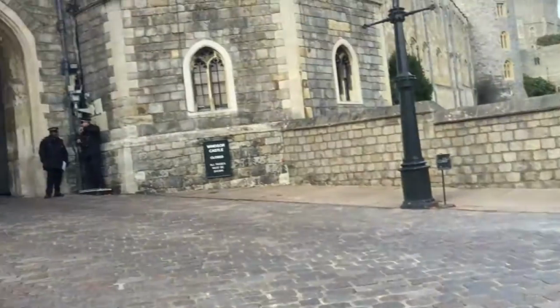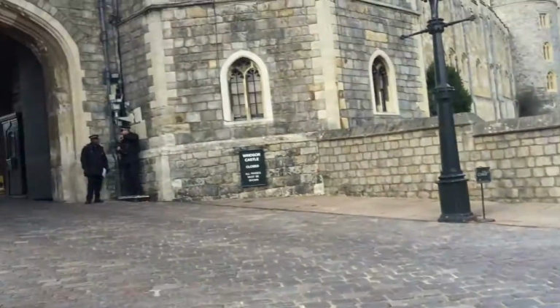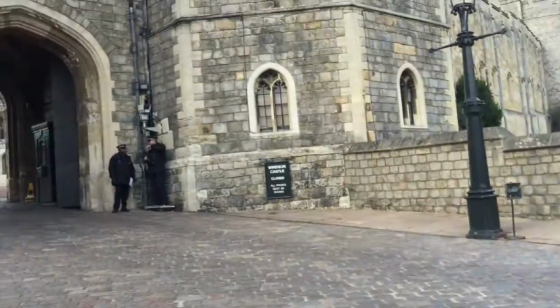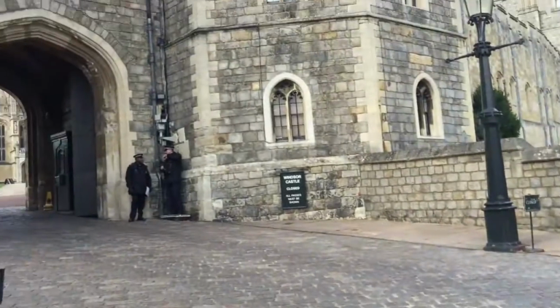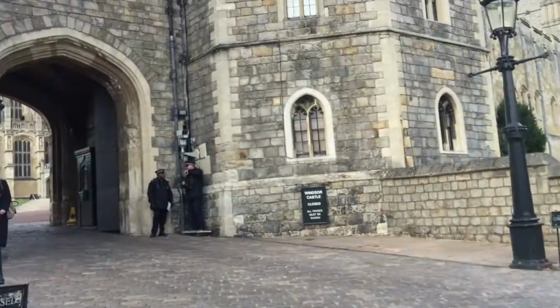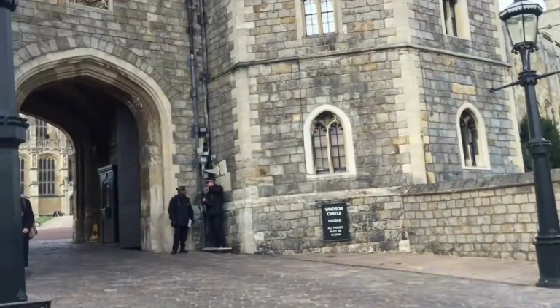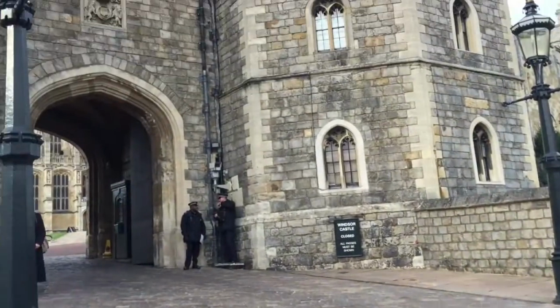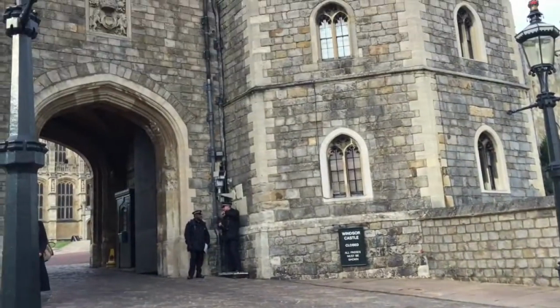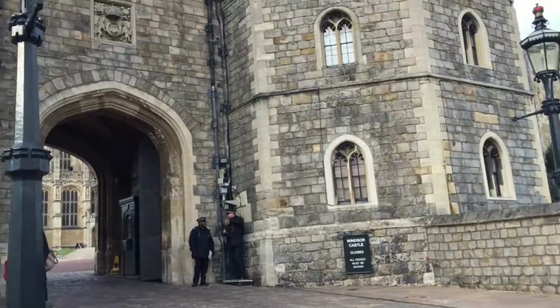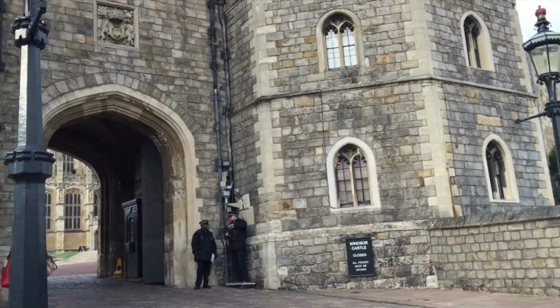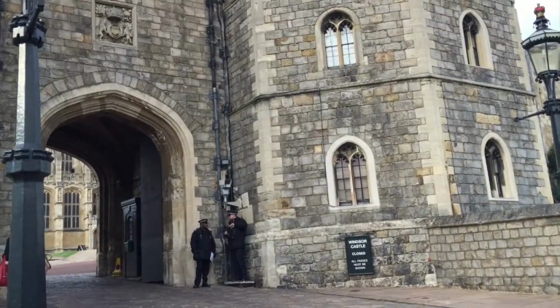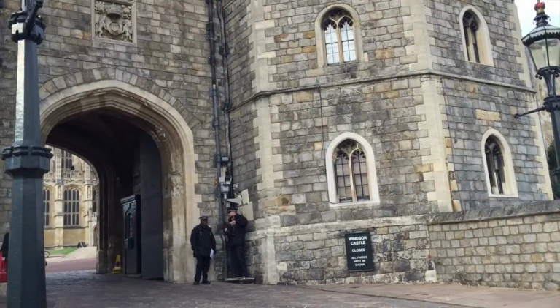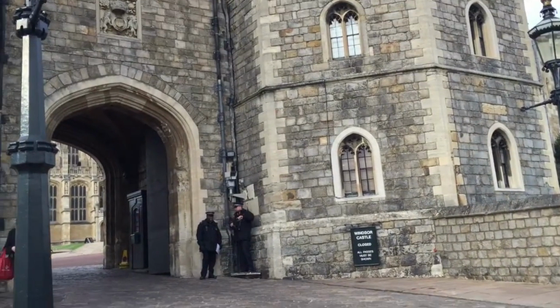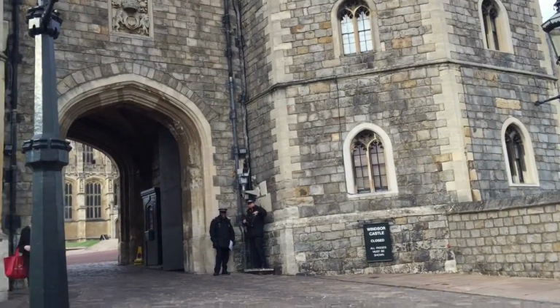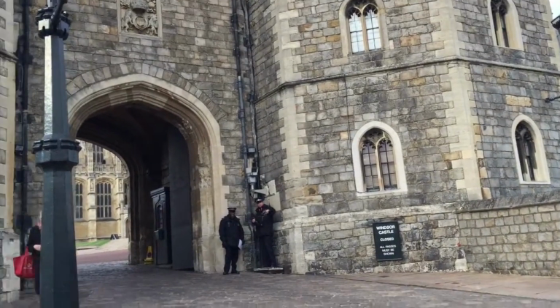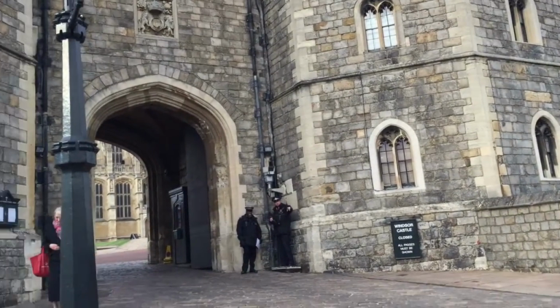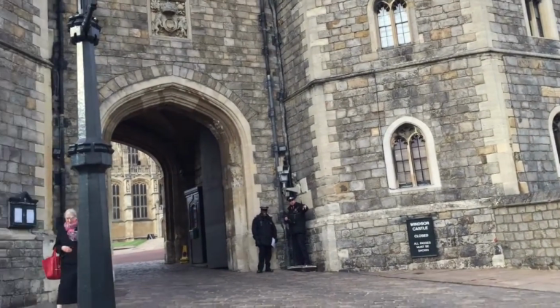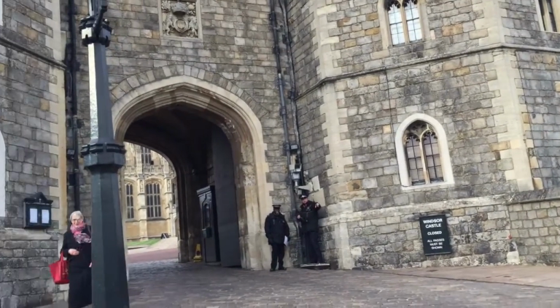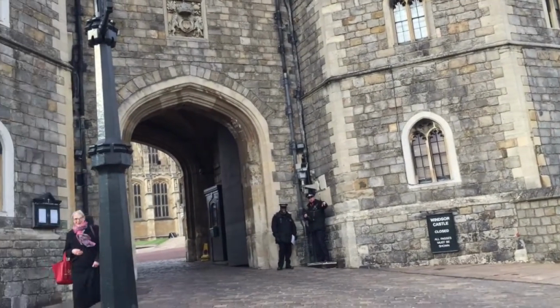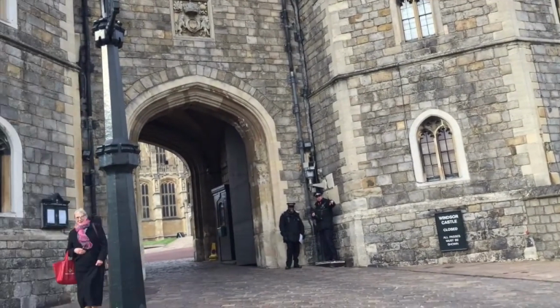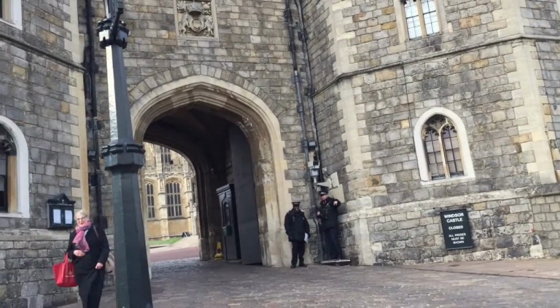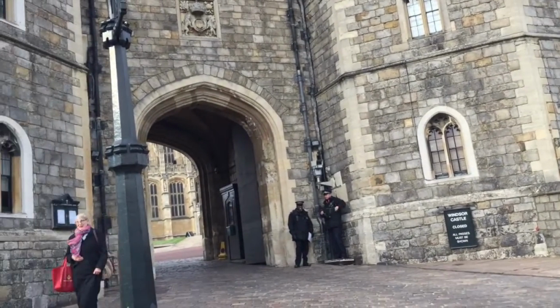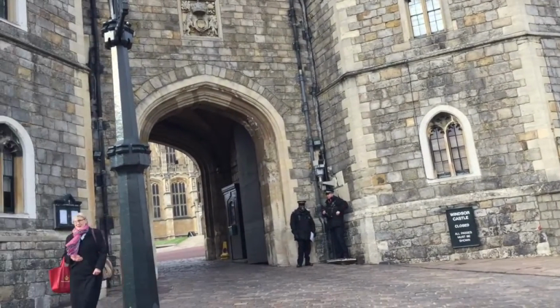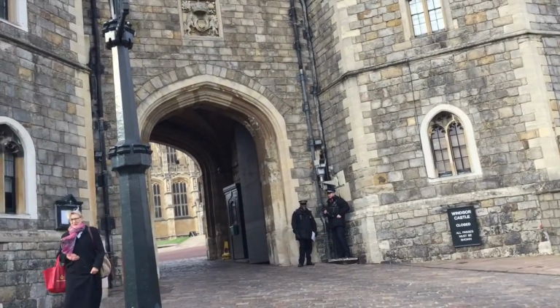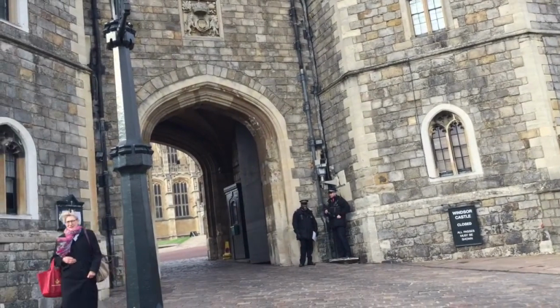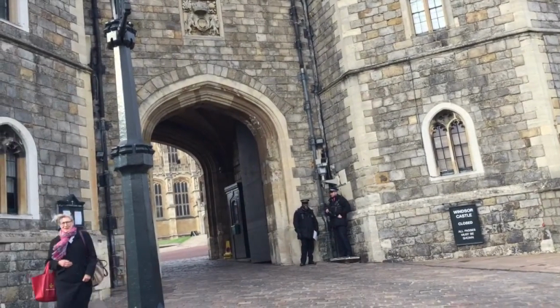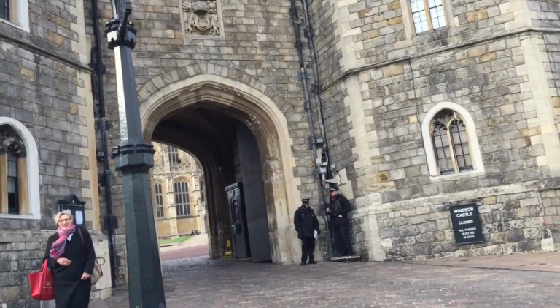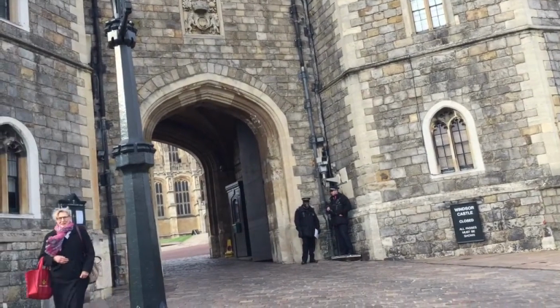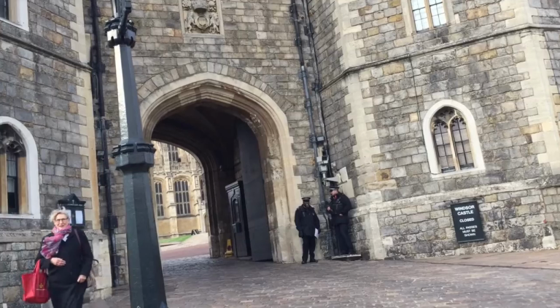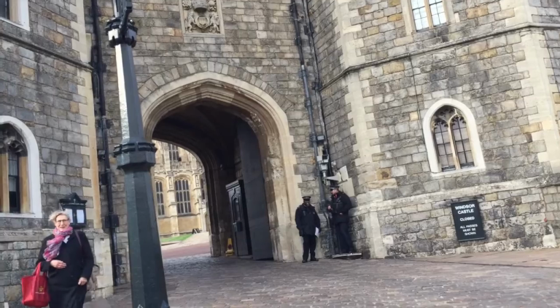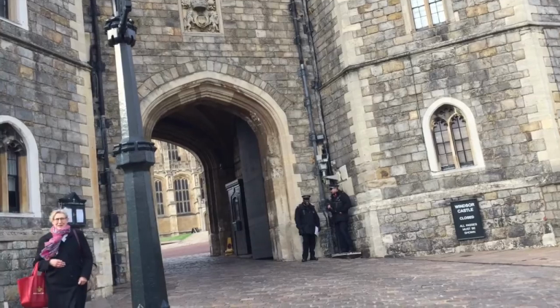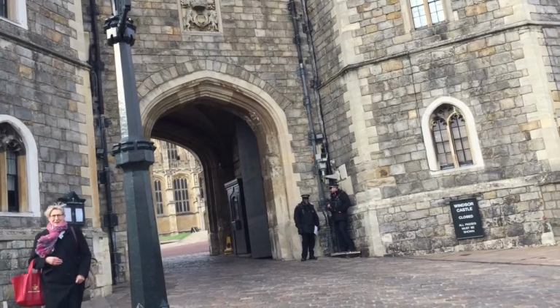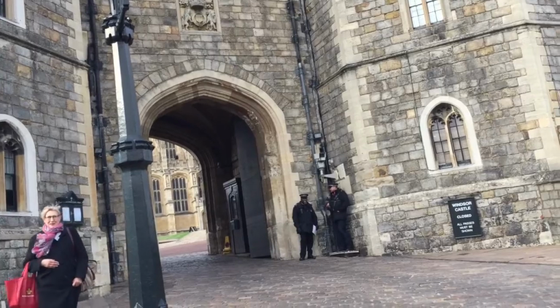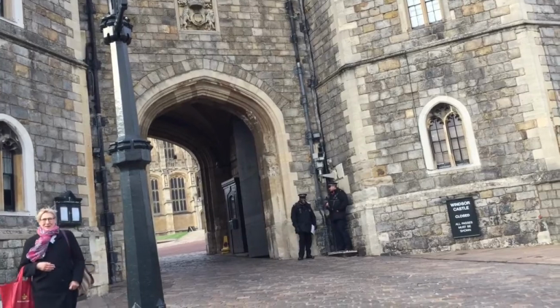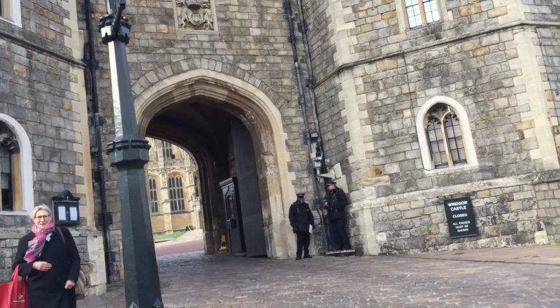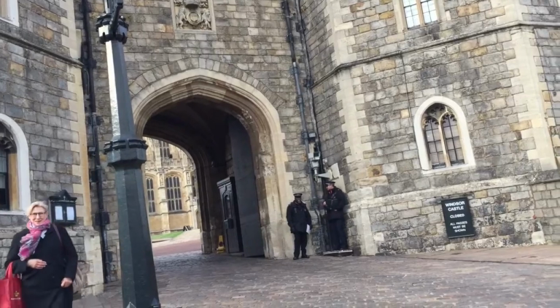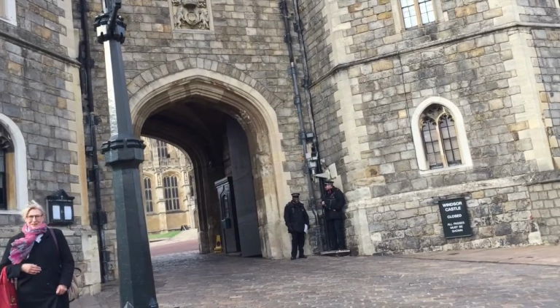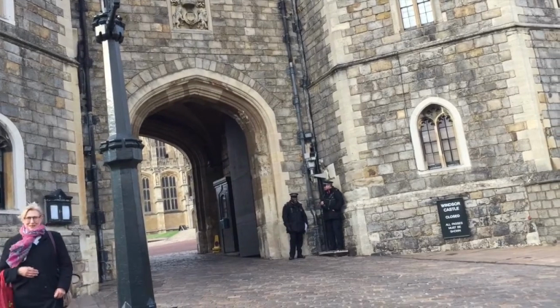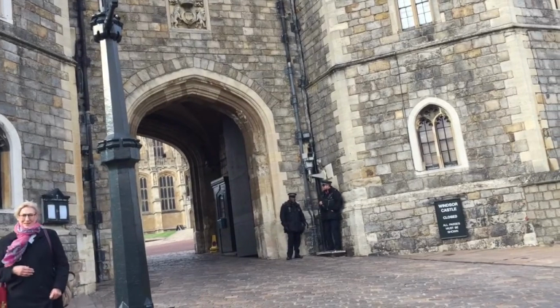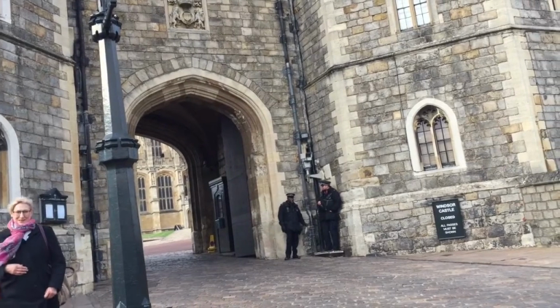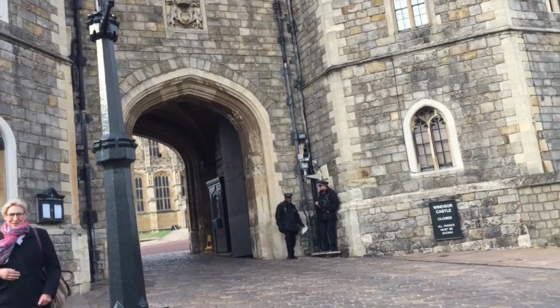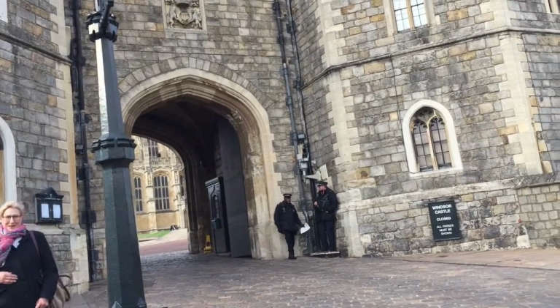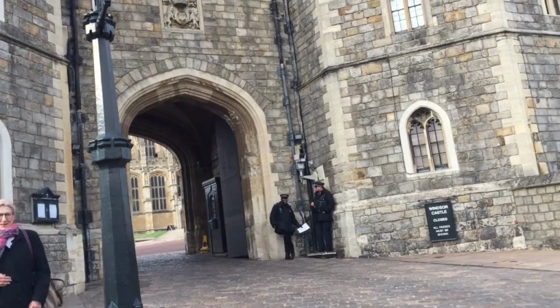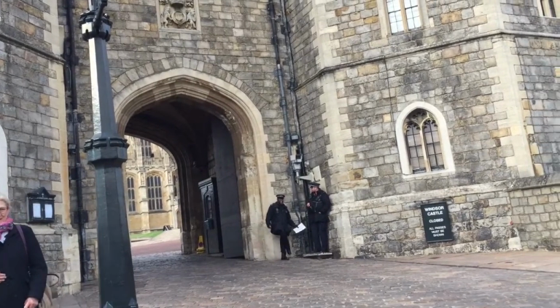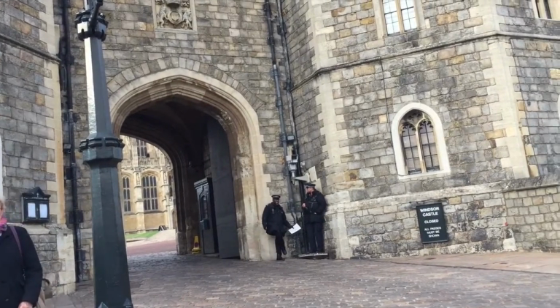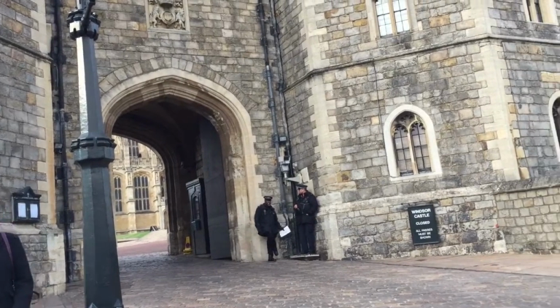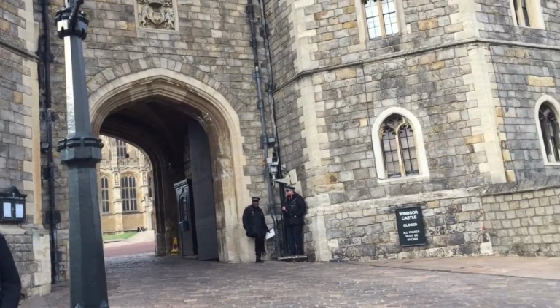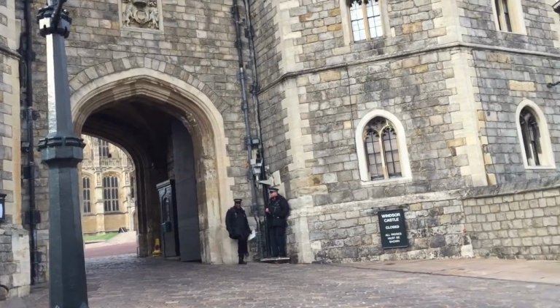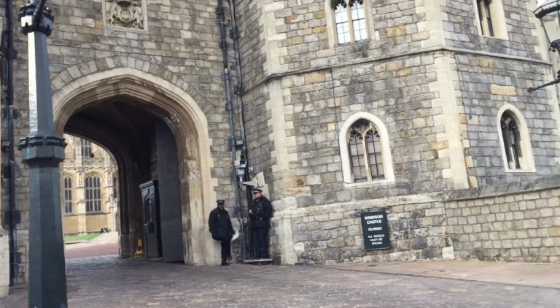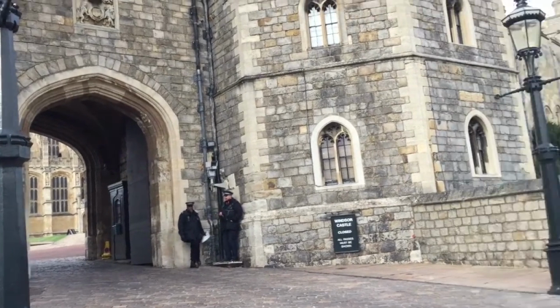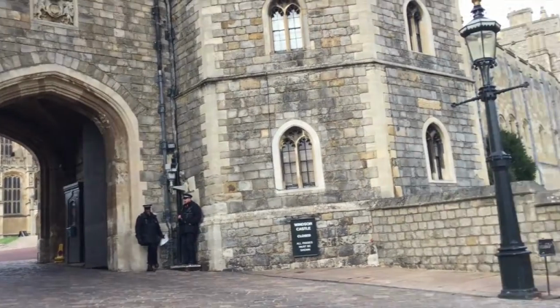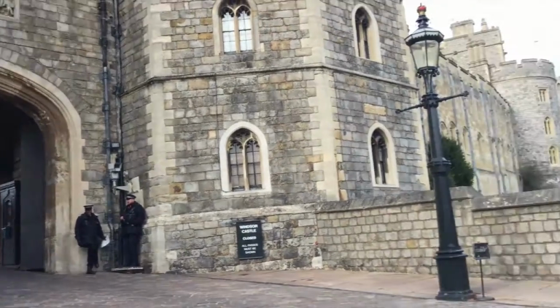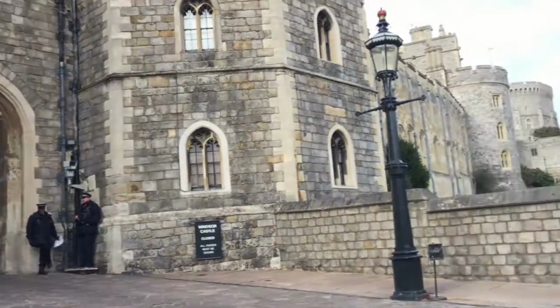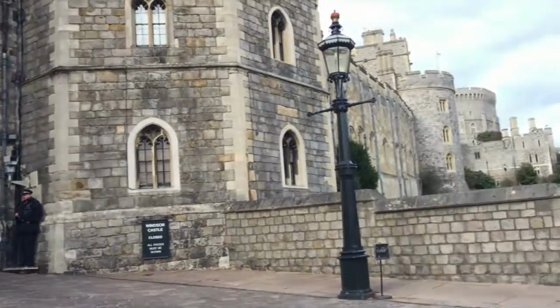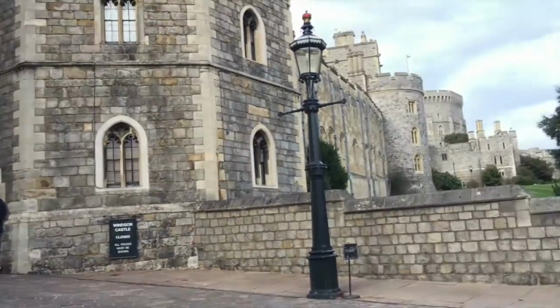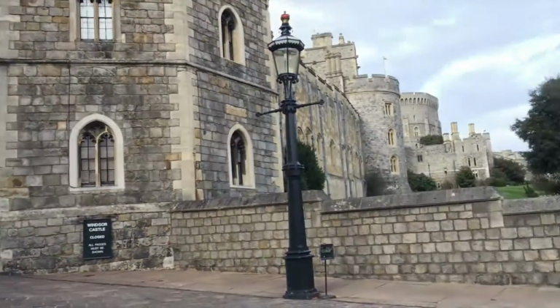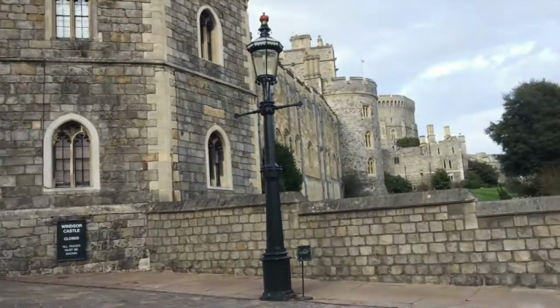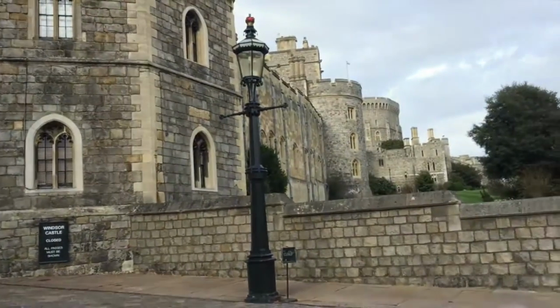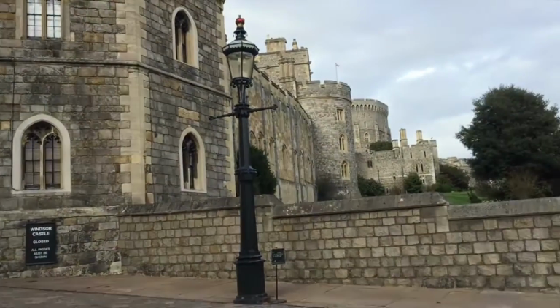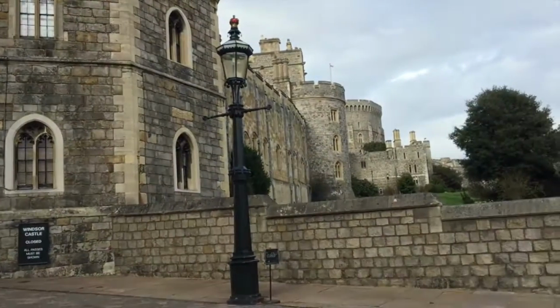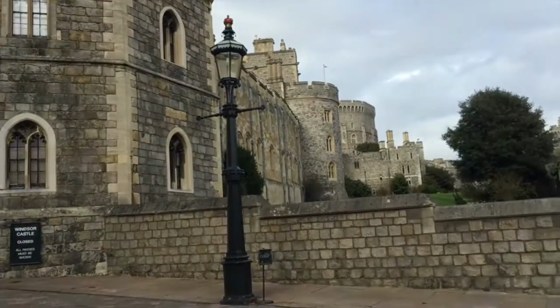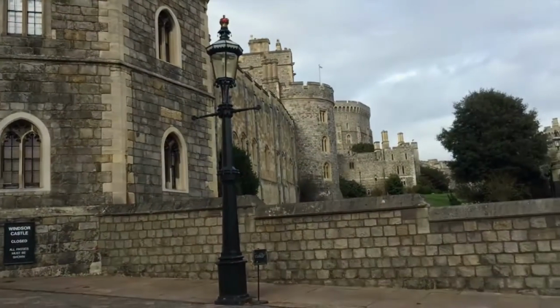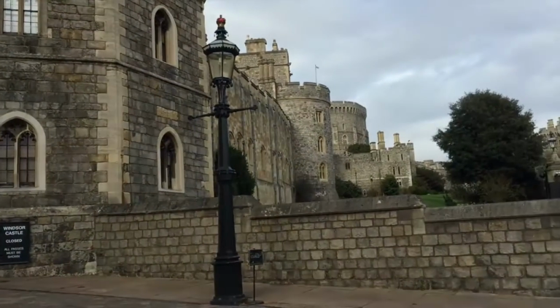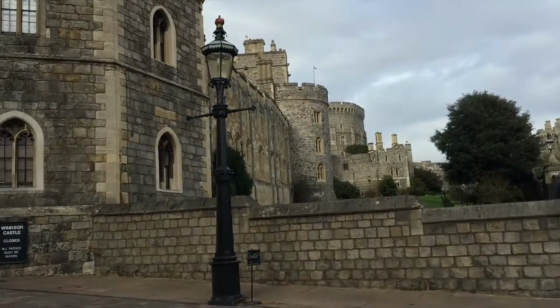Here we have the guards at the front. Windsor Castle, April 1, 2015. Windsor, England. Absolutely amazing.